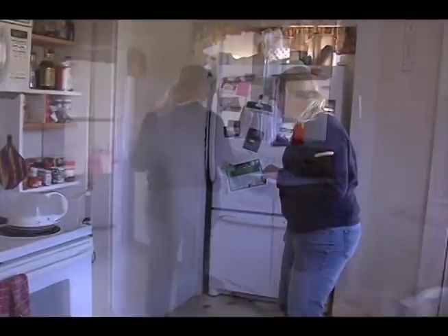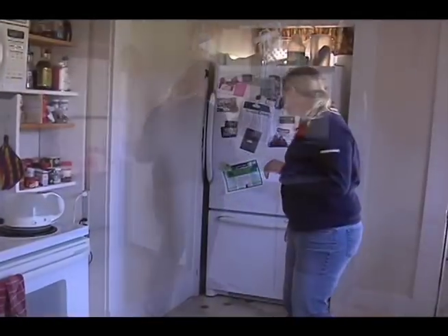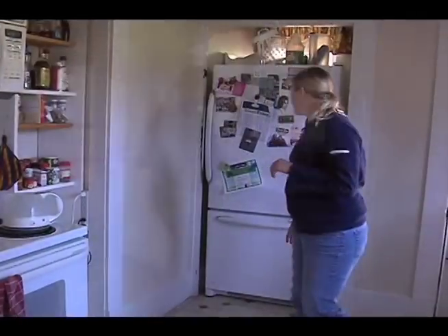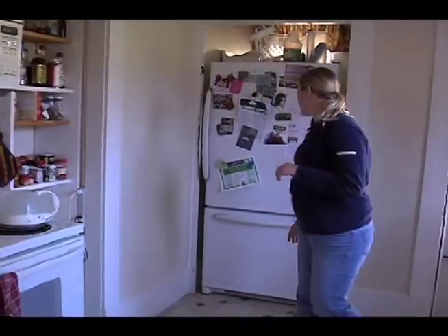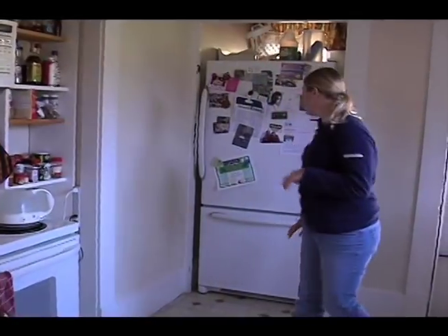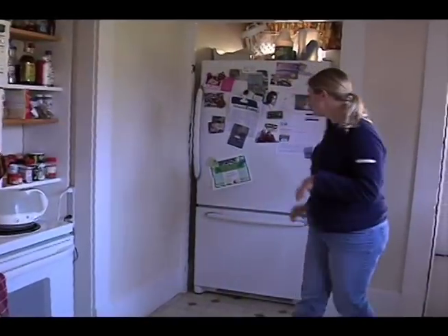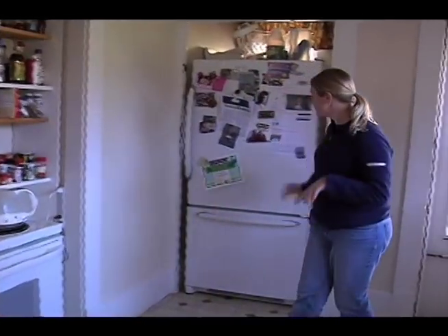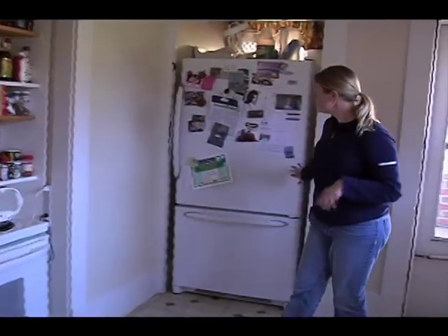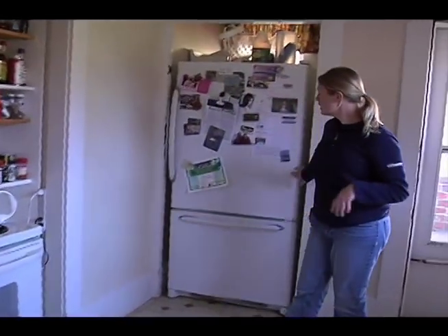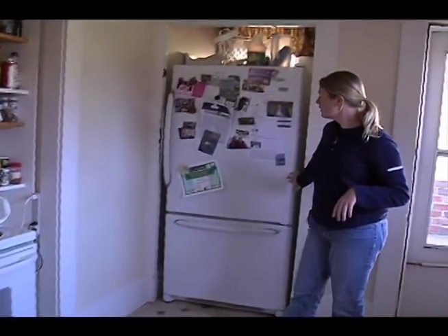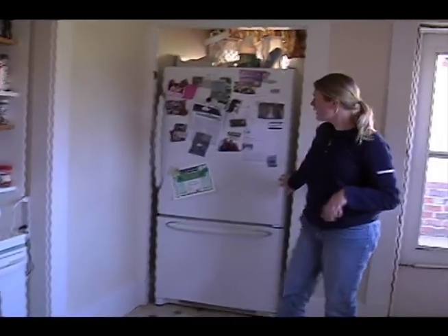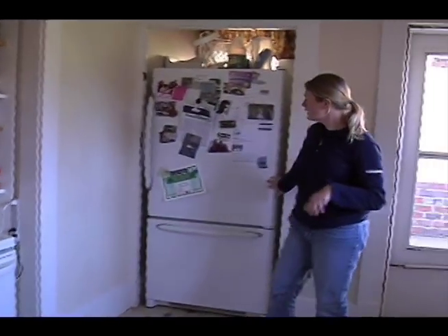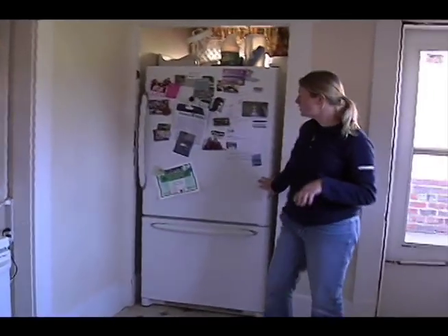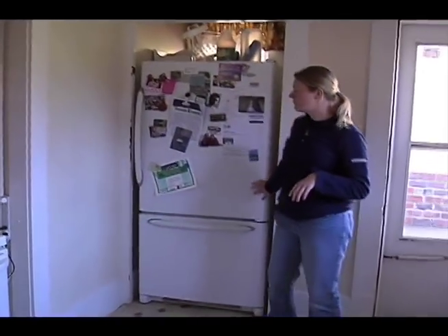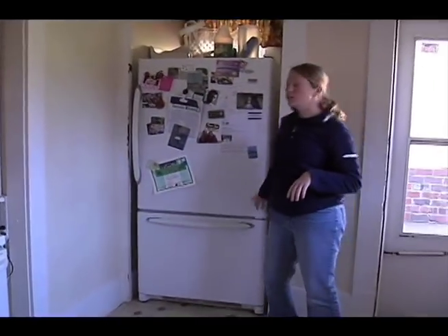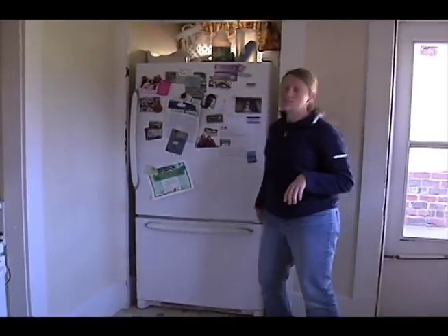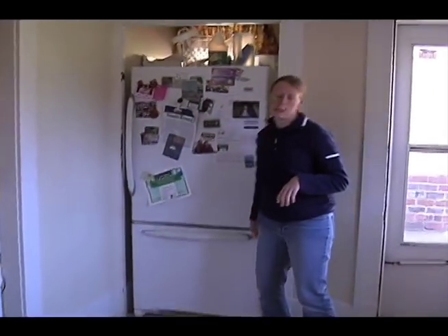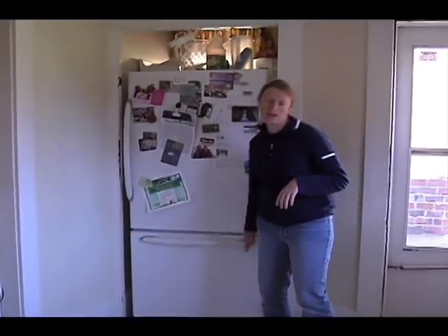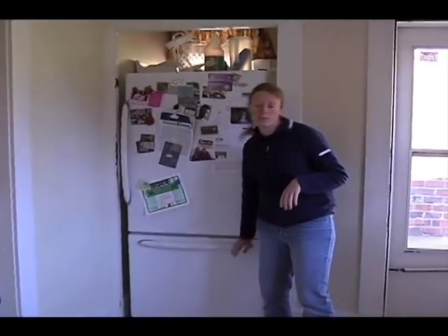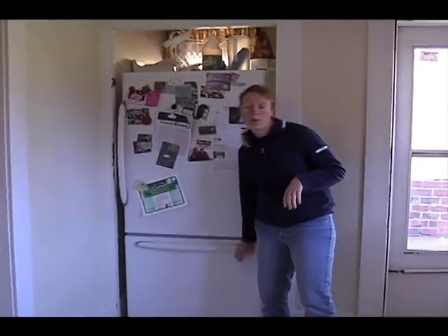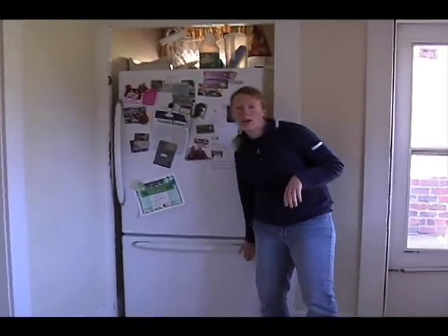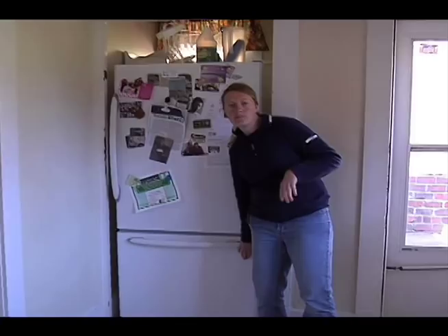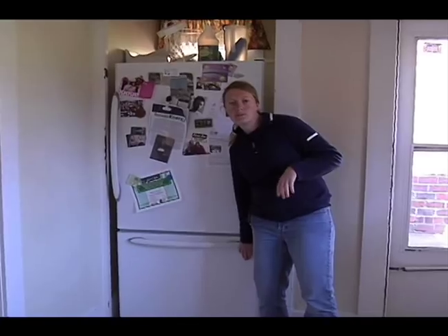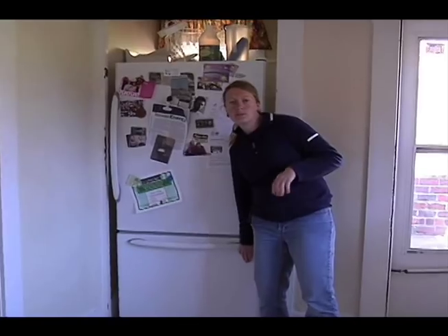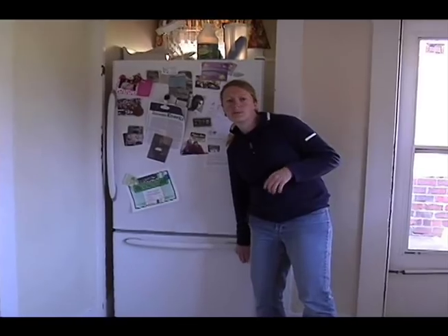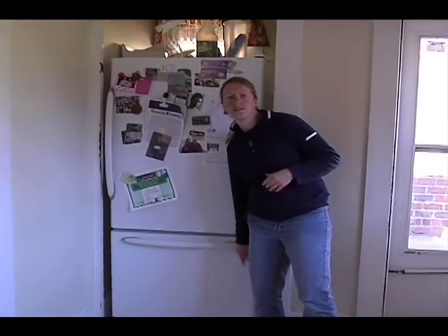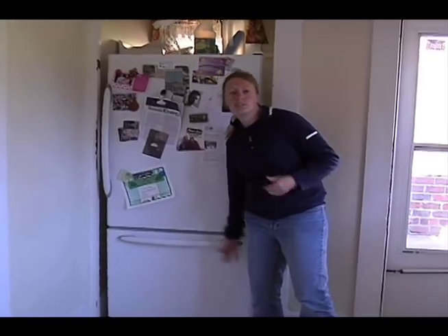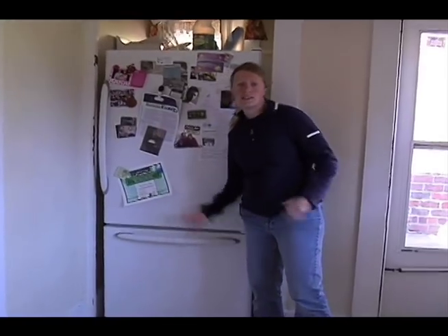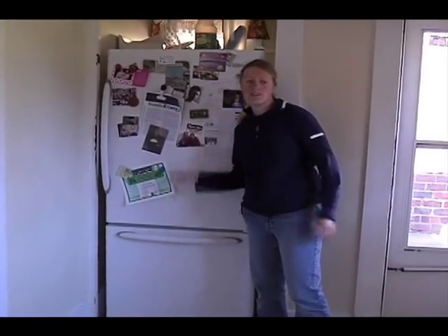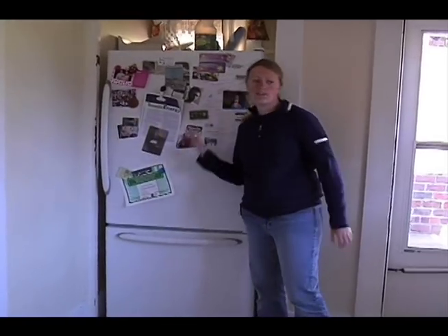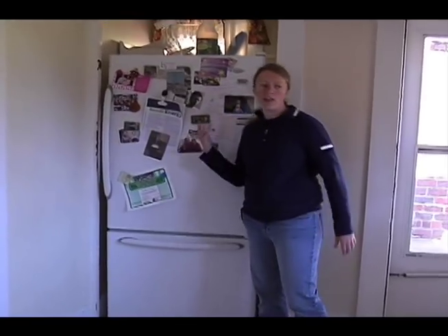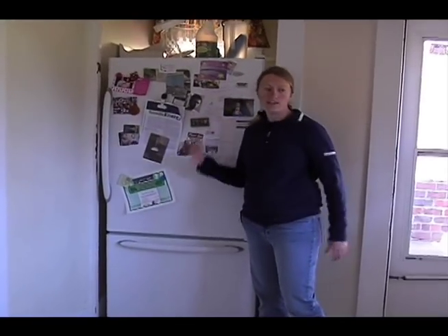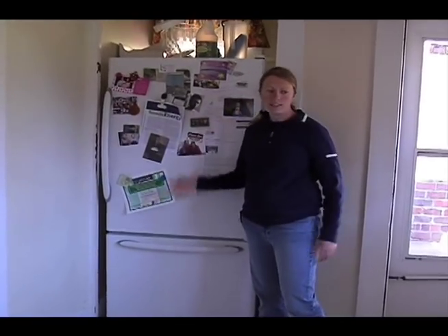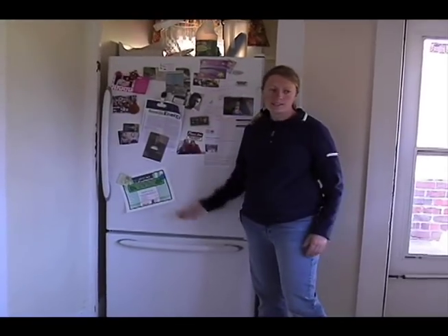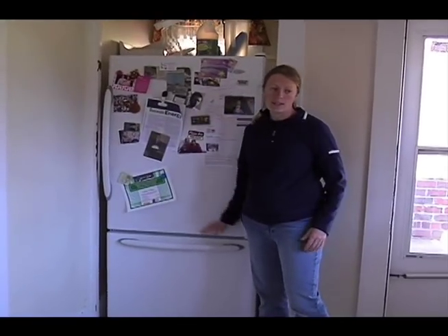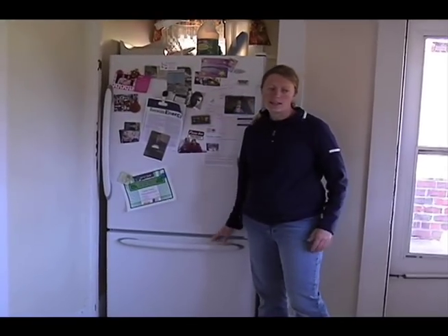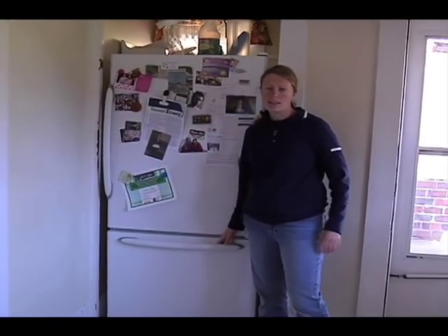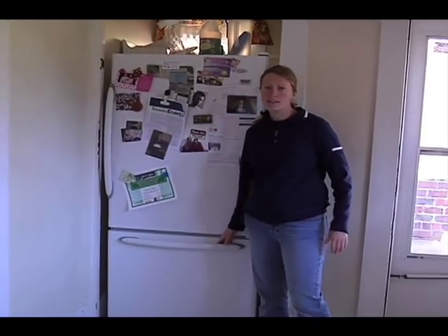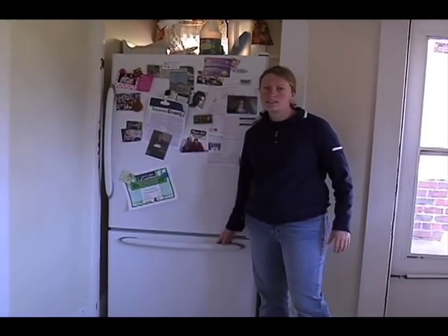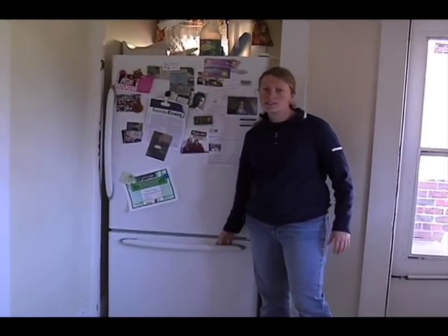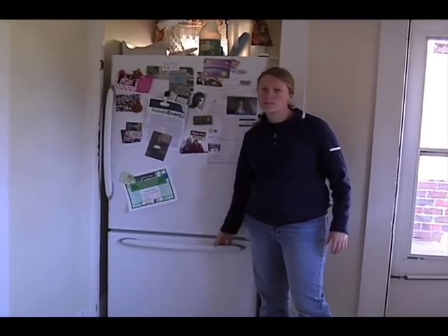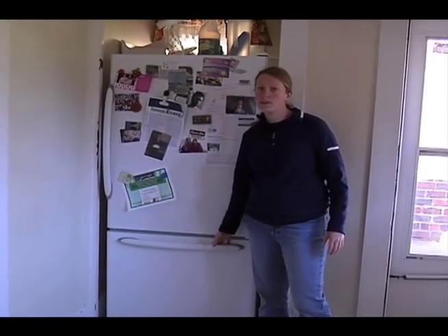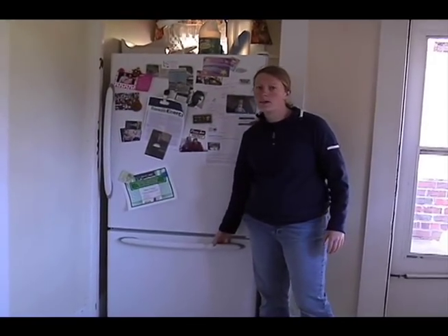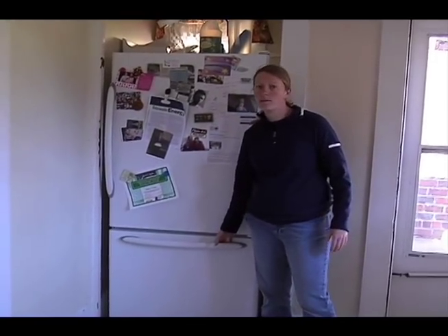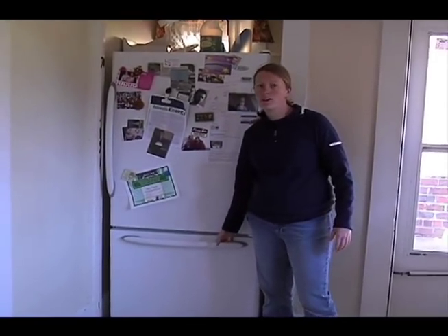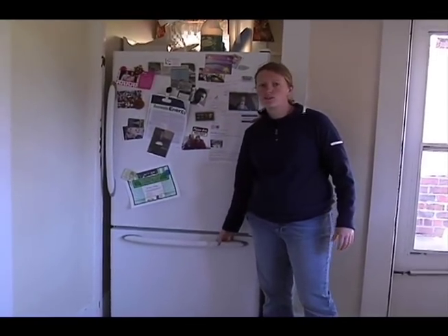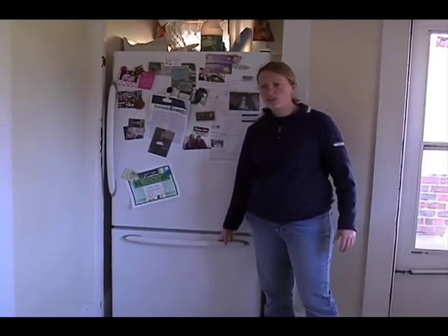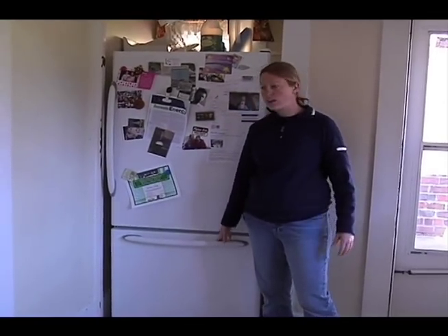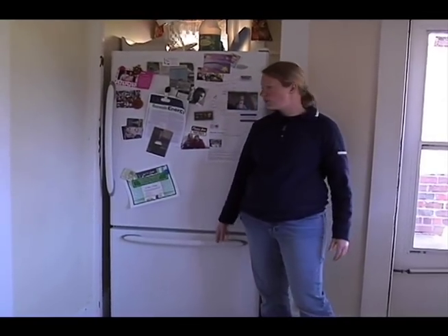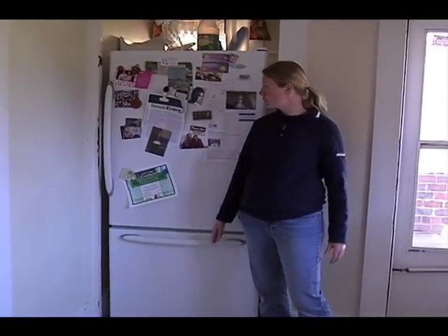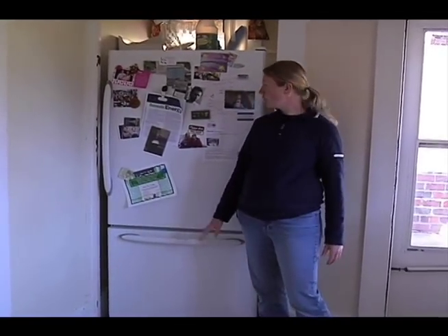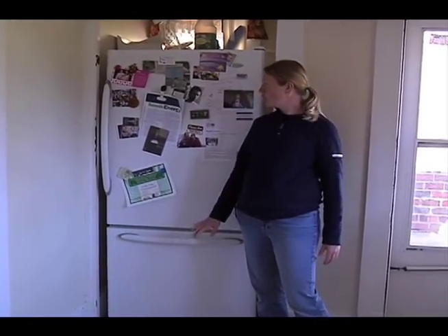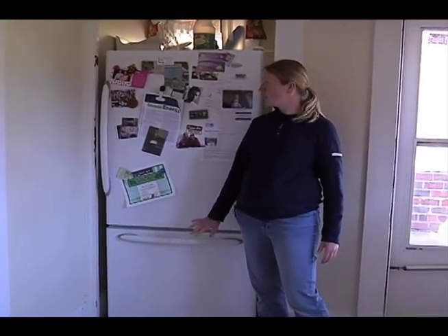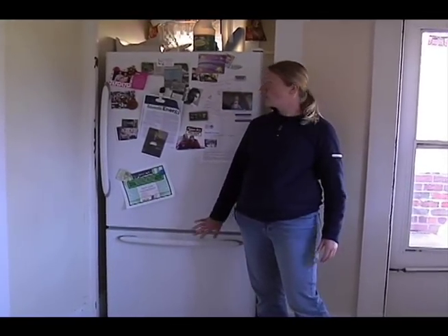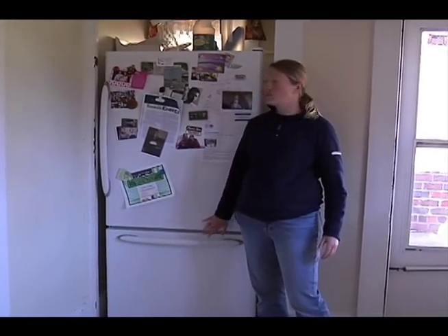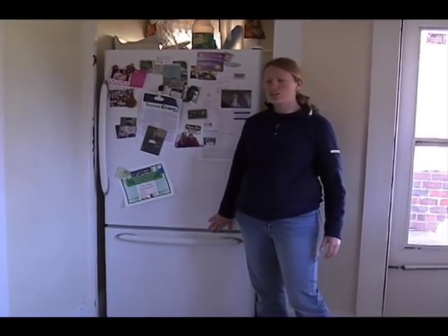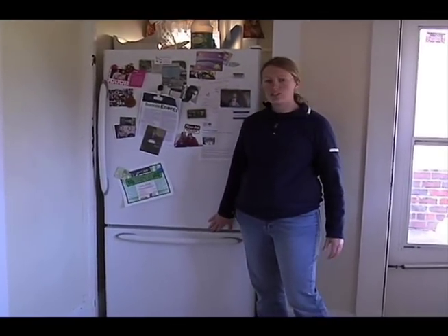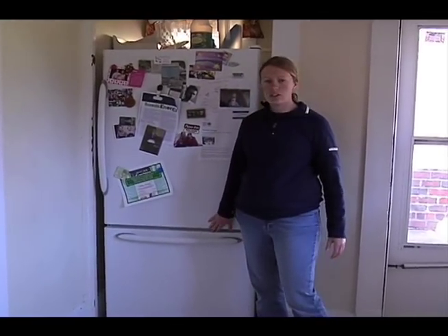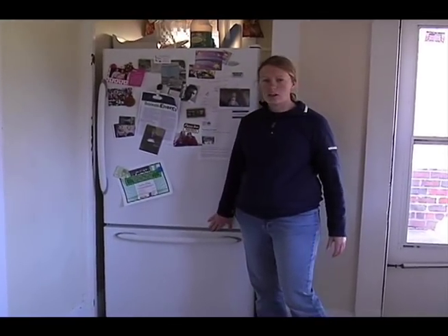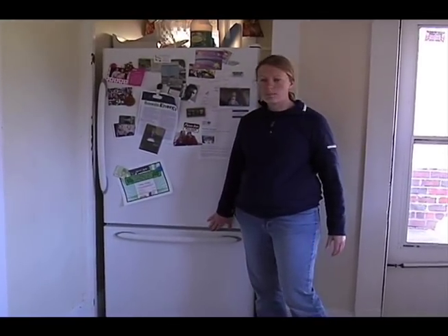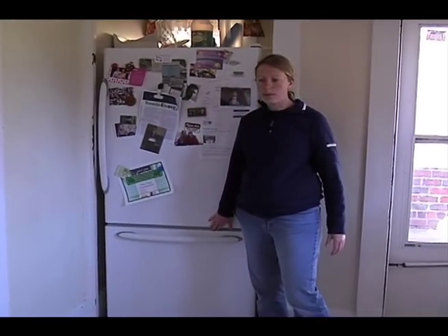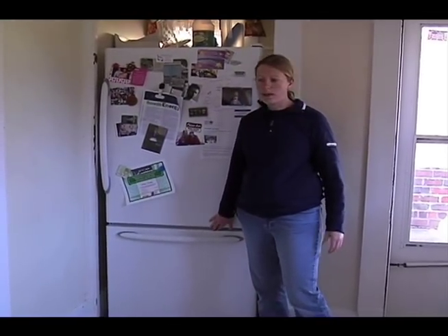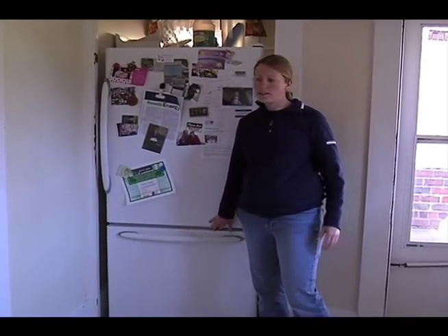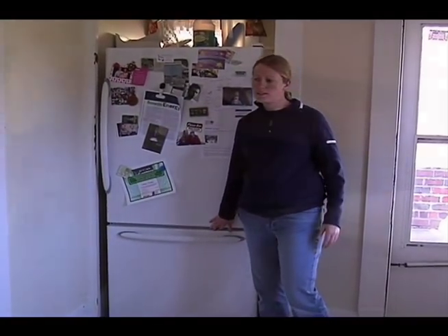Our refrigerator has the freezer on the bottom just because heat rises, and I think this is becoming a trend with all the Energy Star appliances.